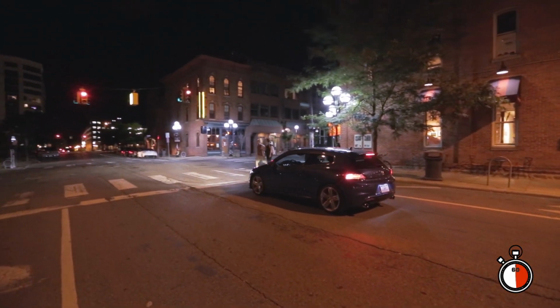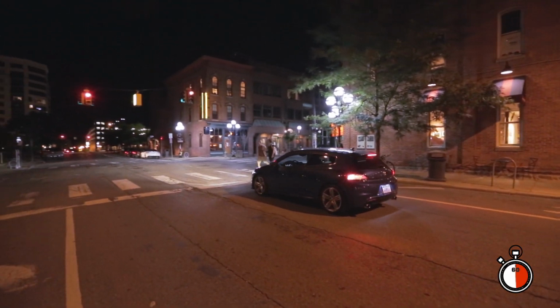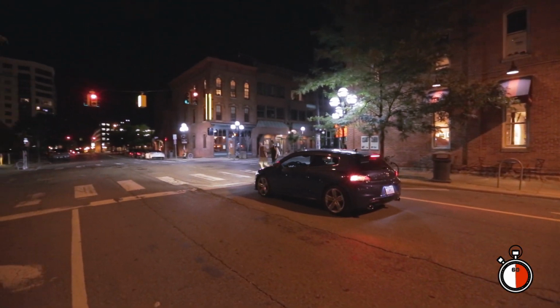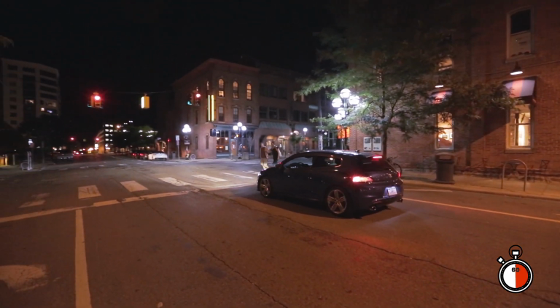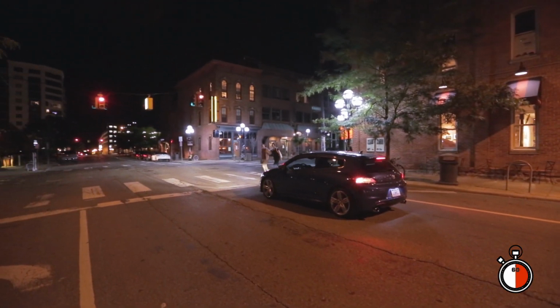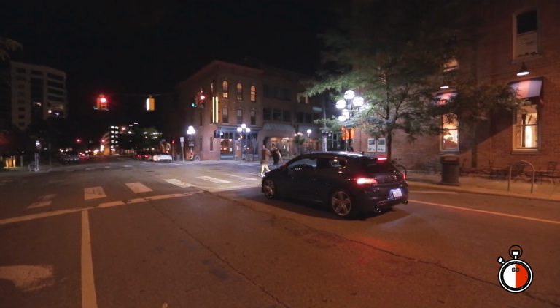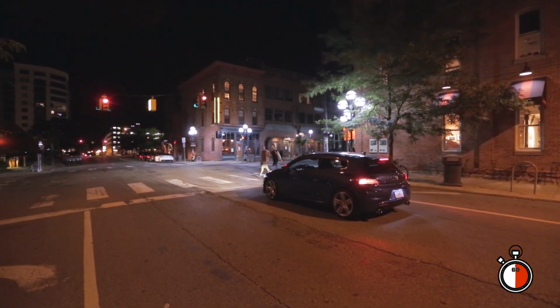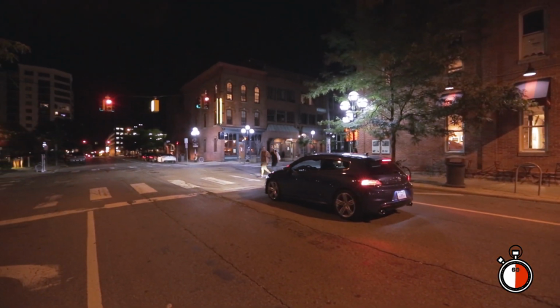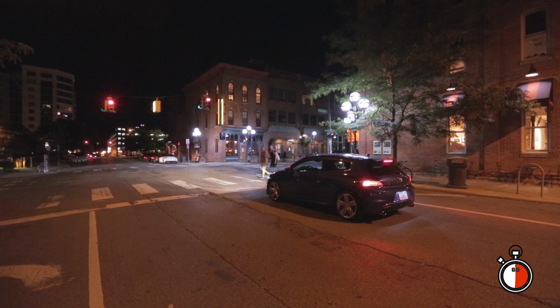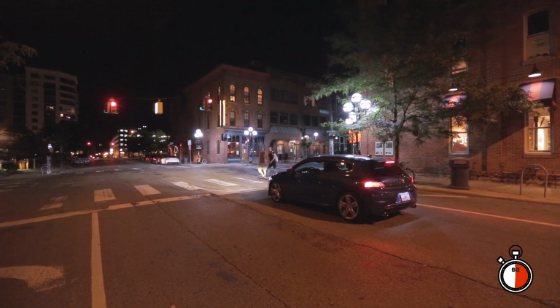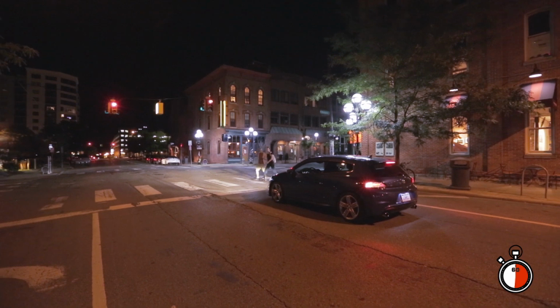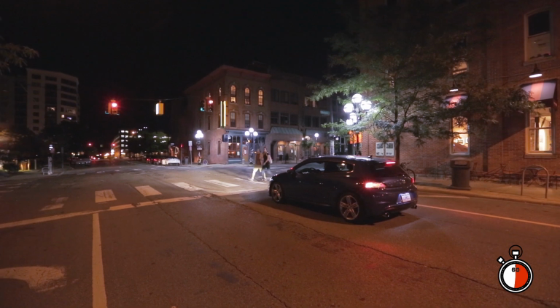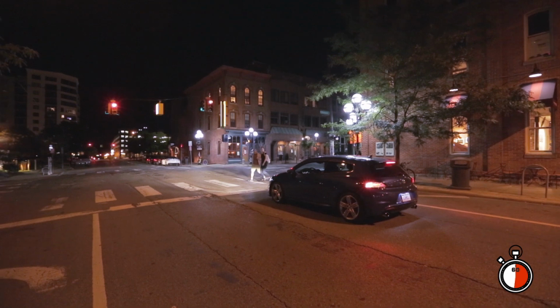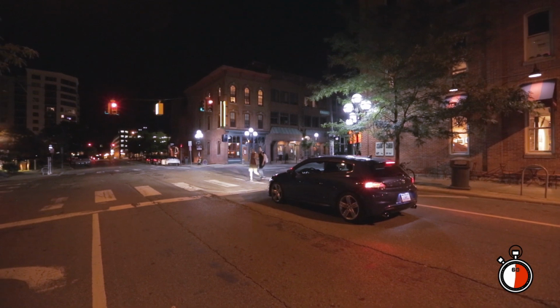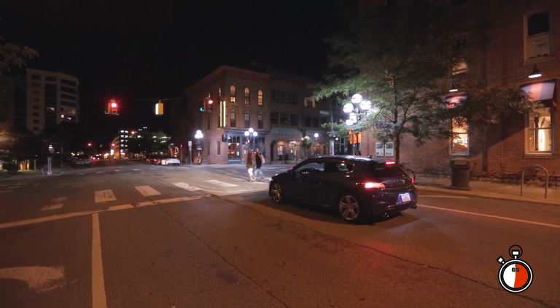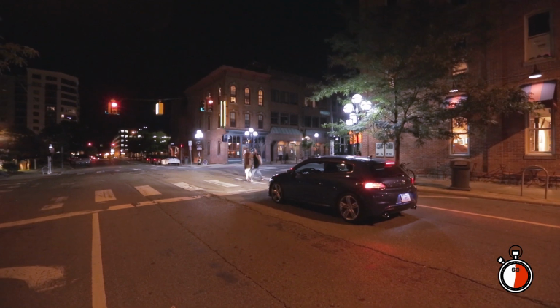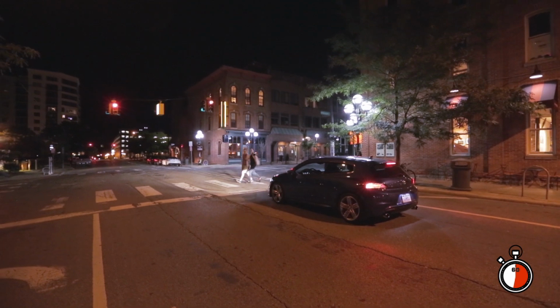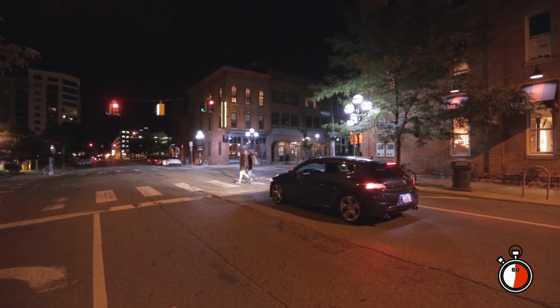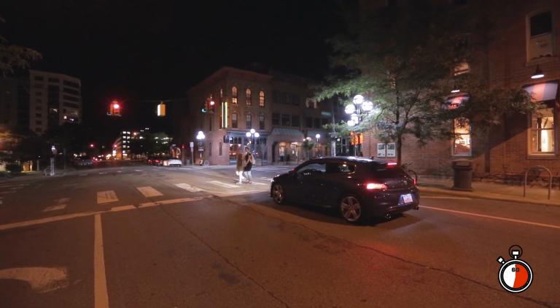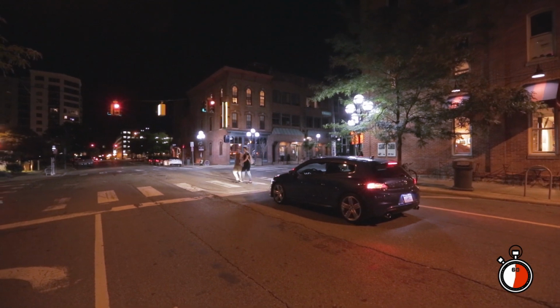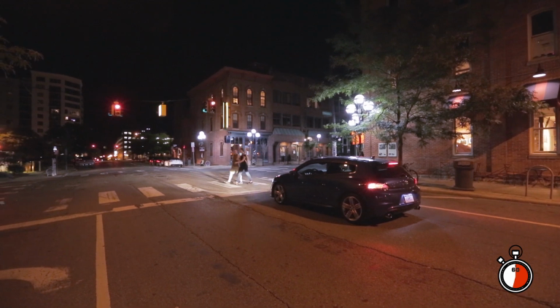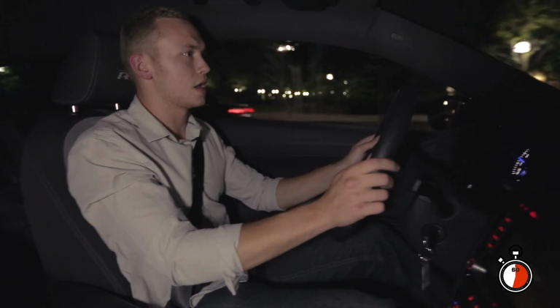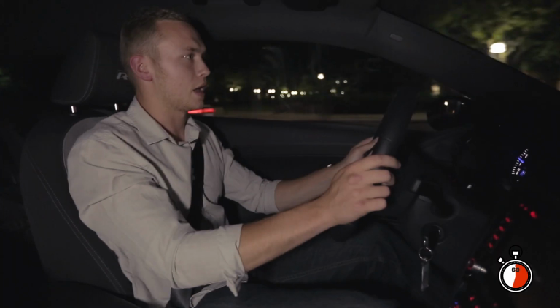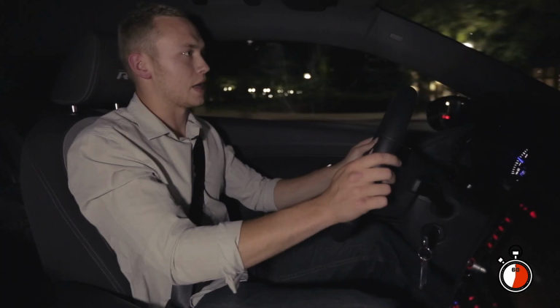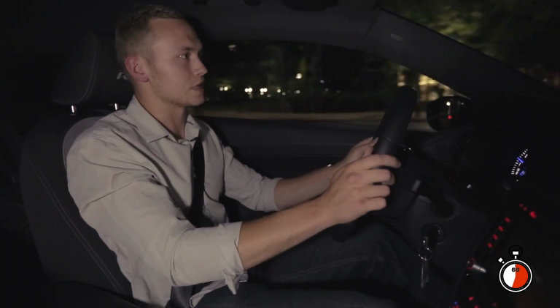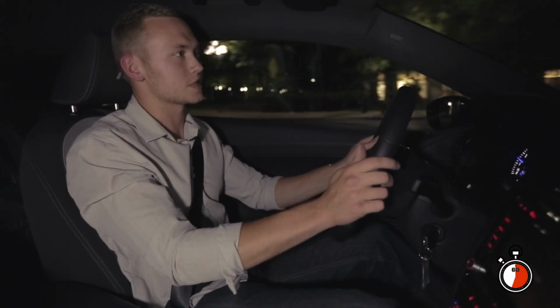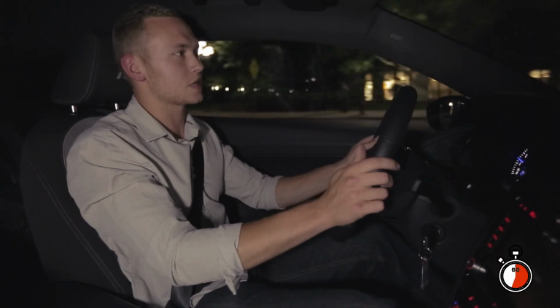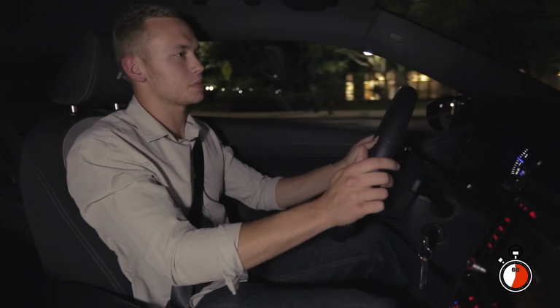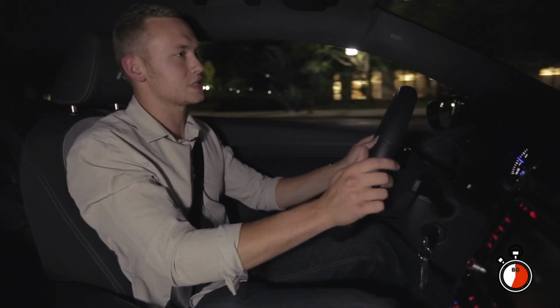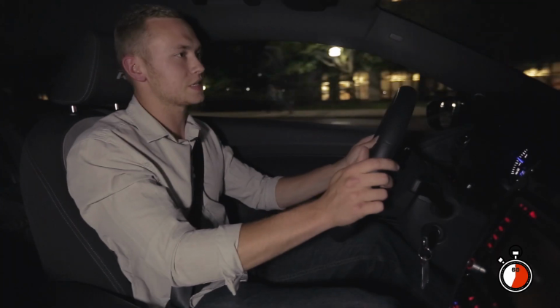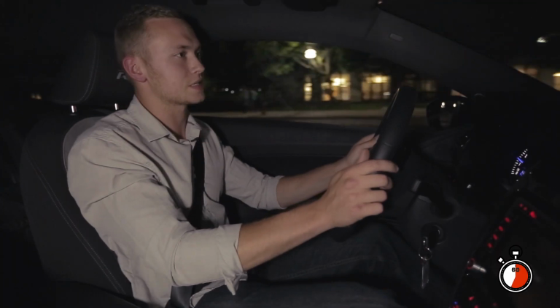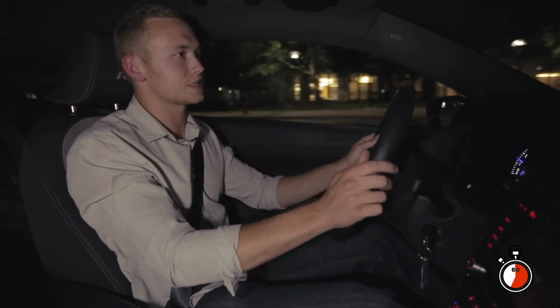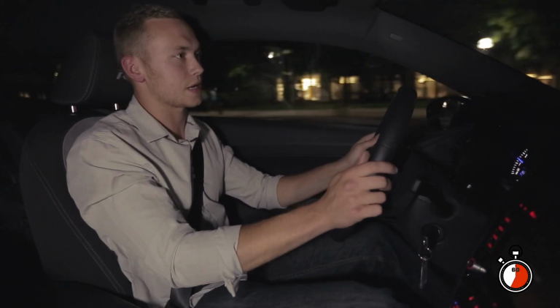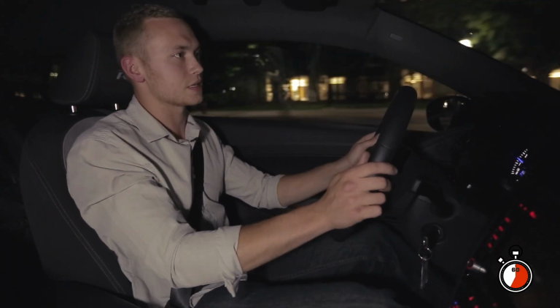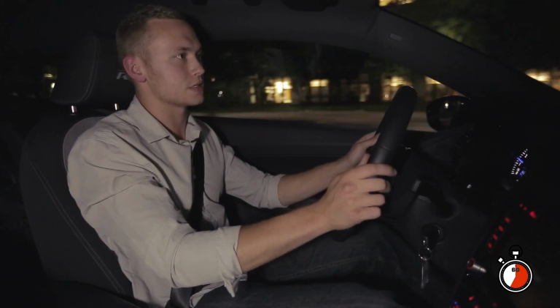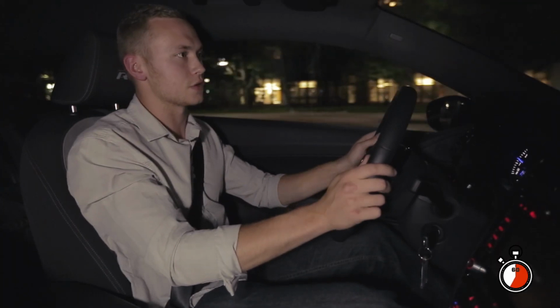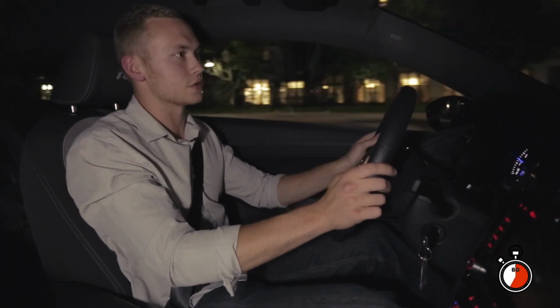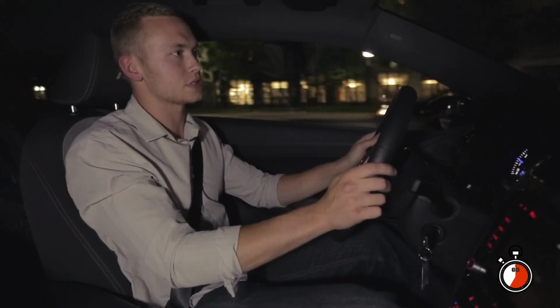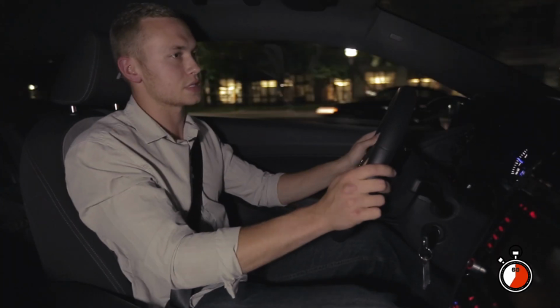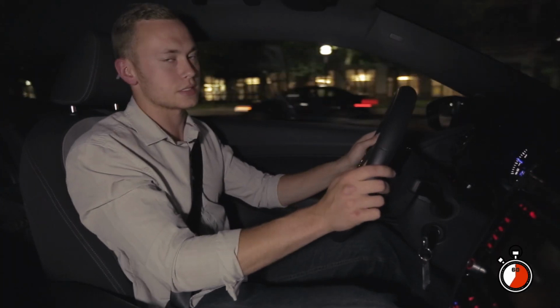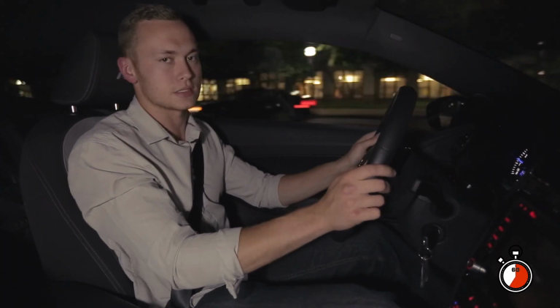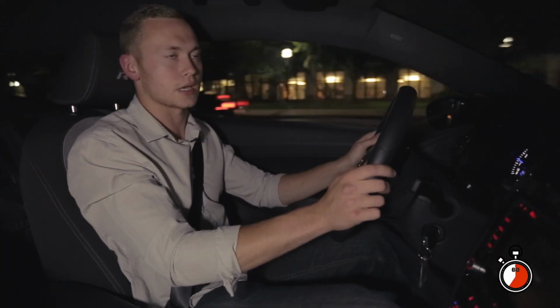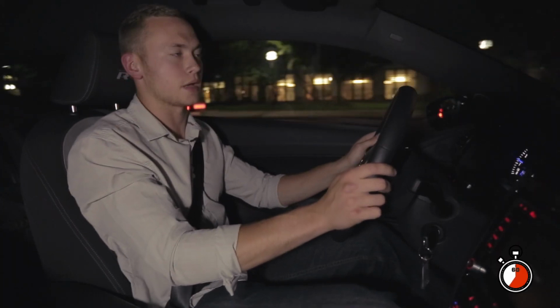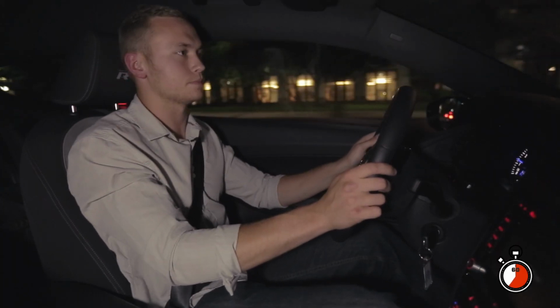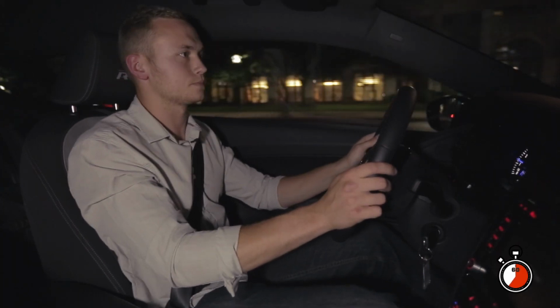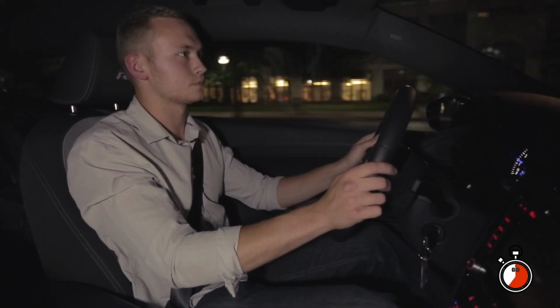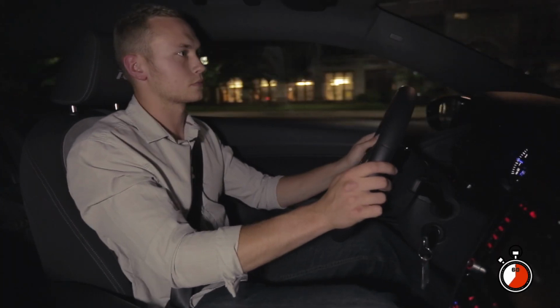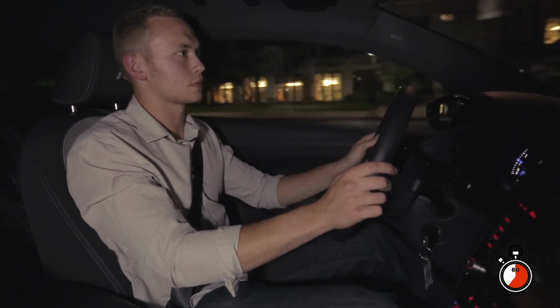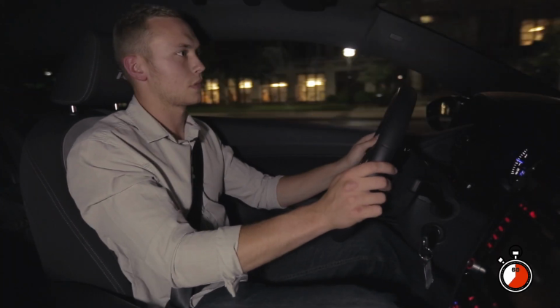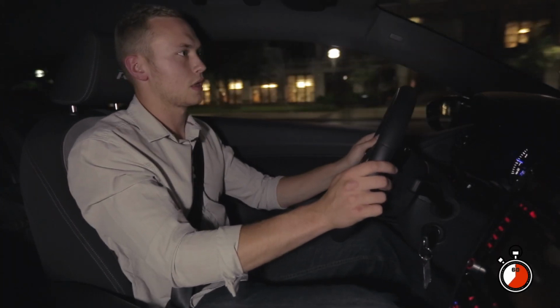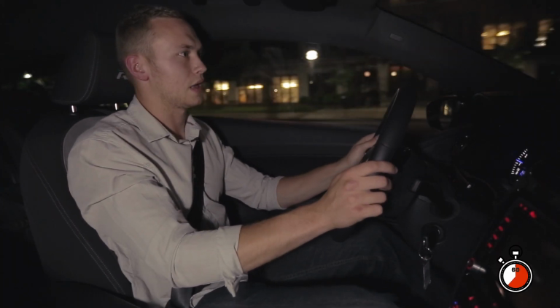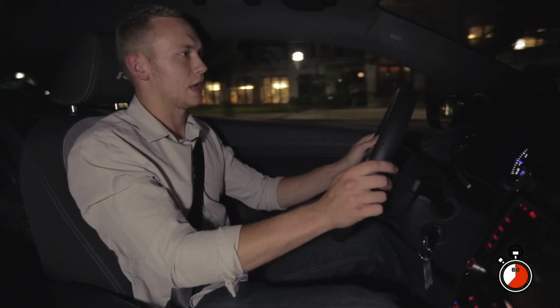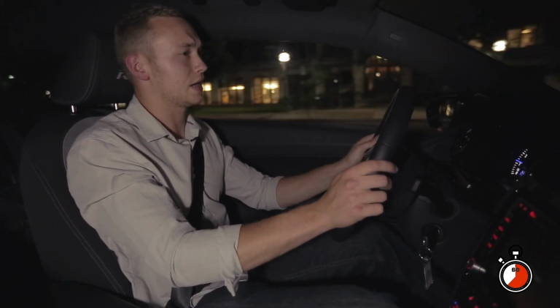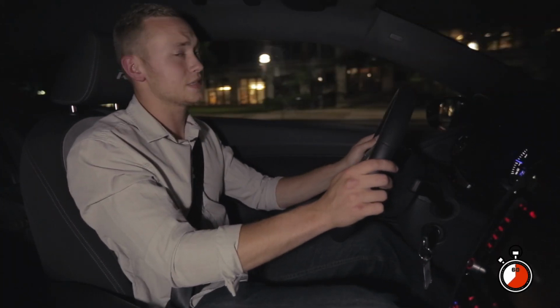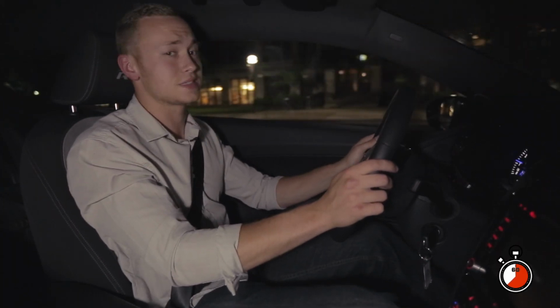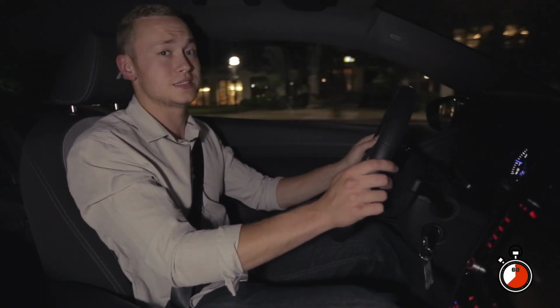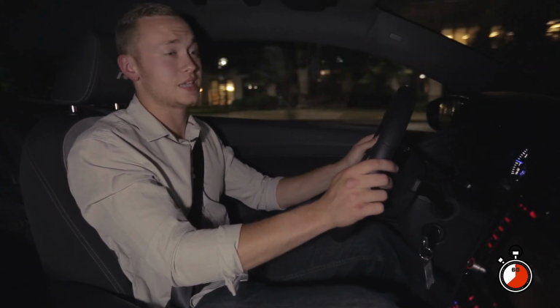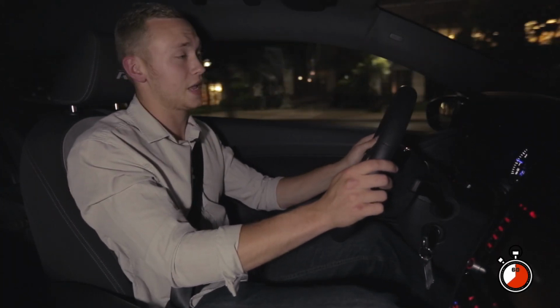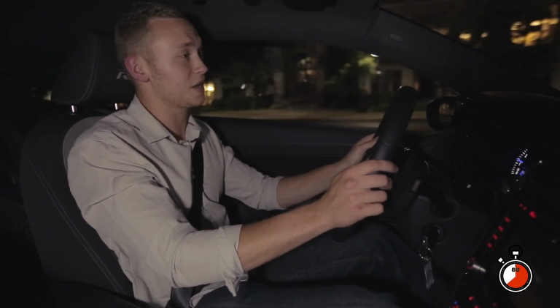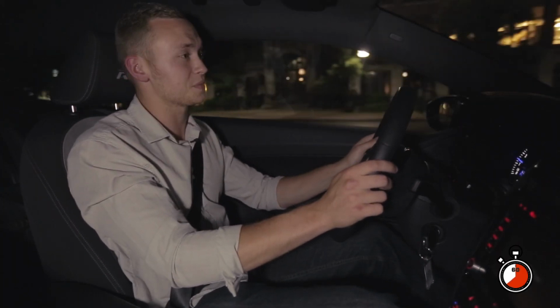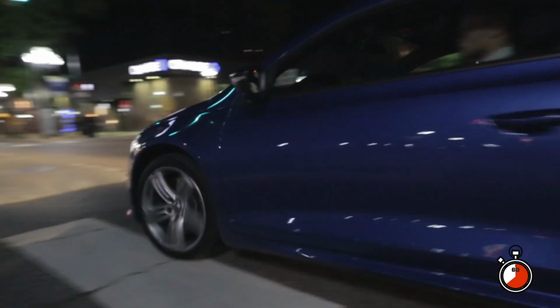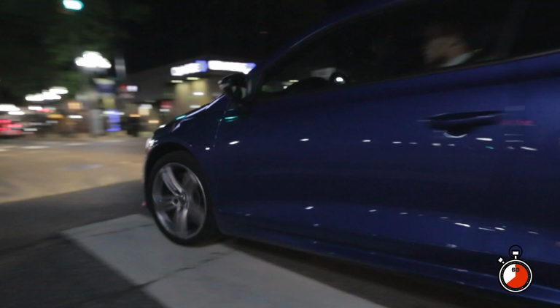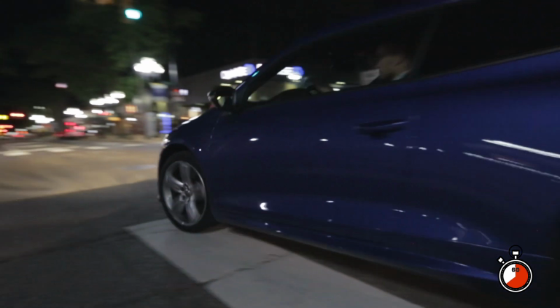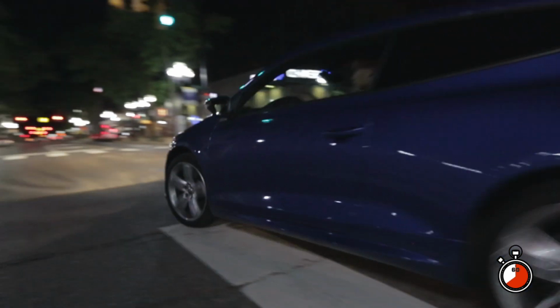It has 265 horsepower and a sub-six second zero to 60 time, and it's damn sexy.